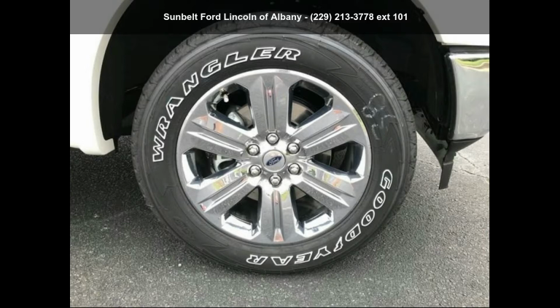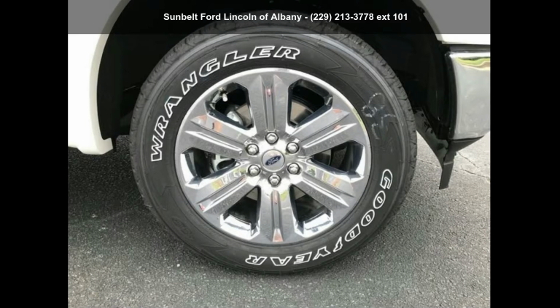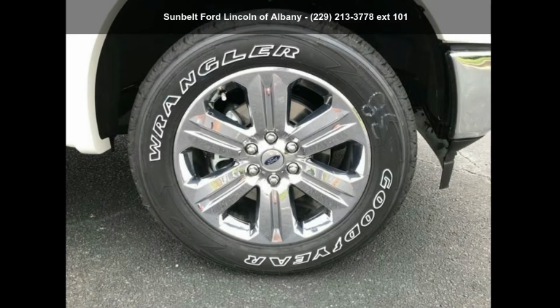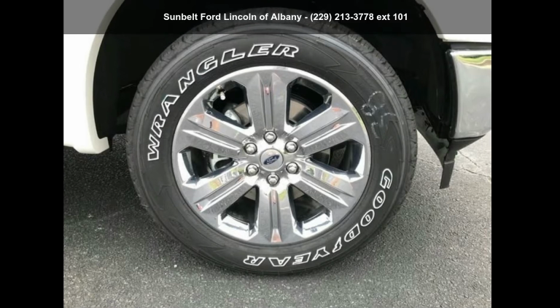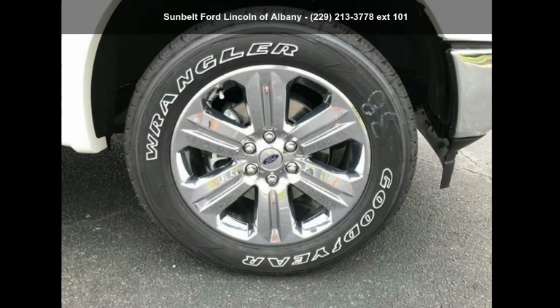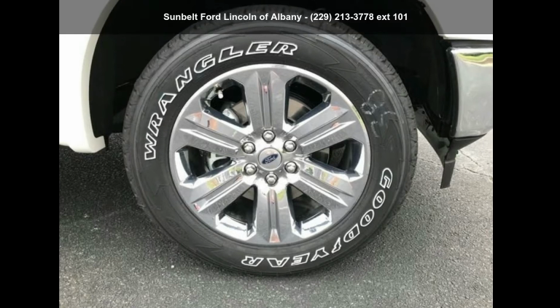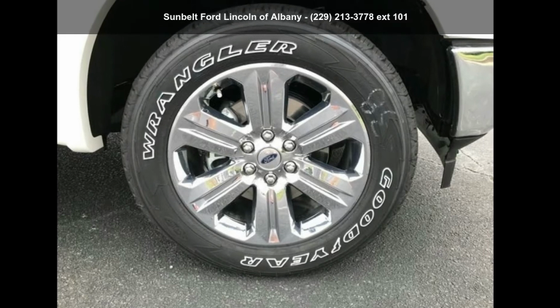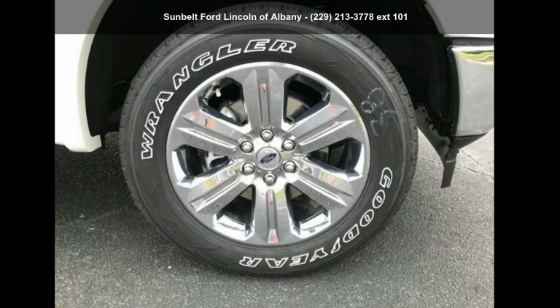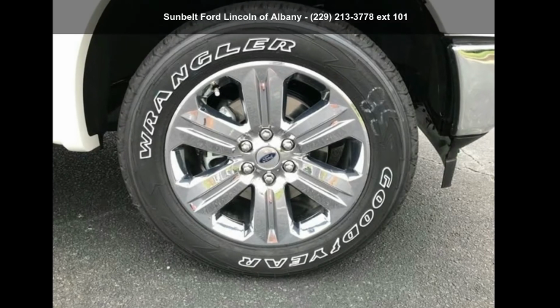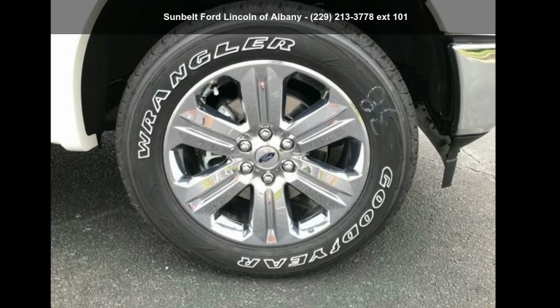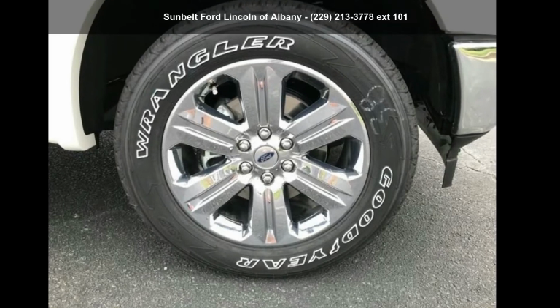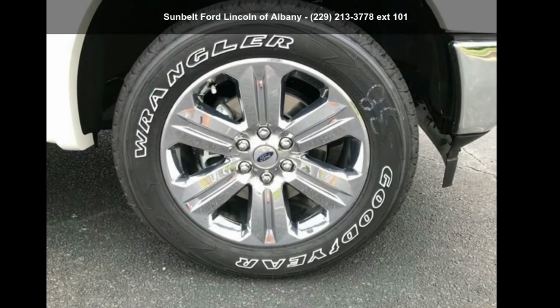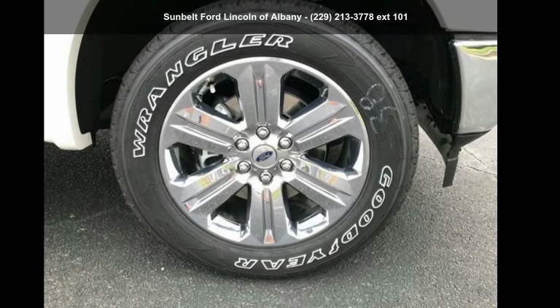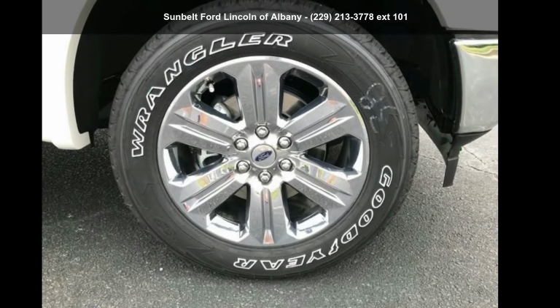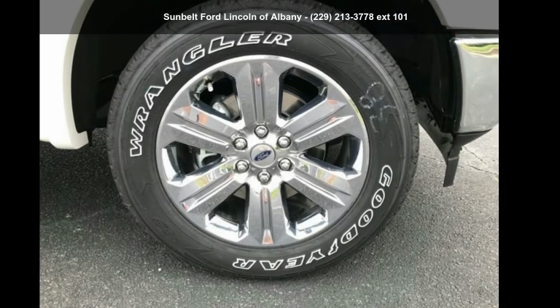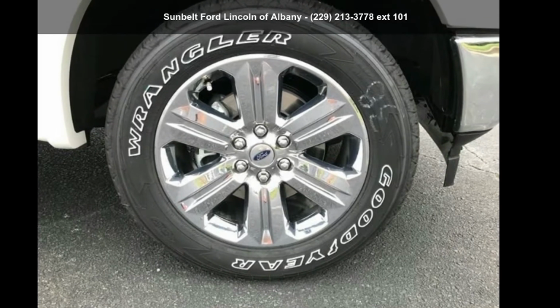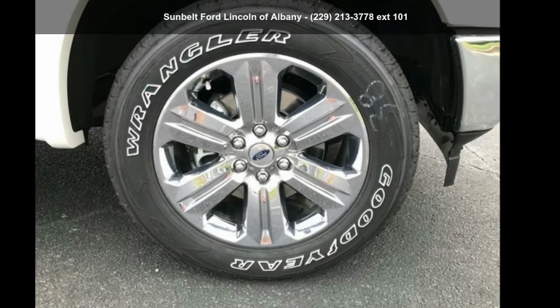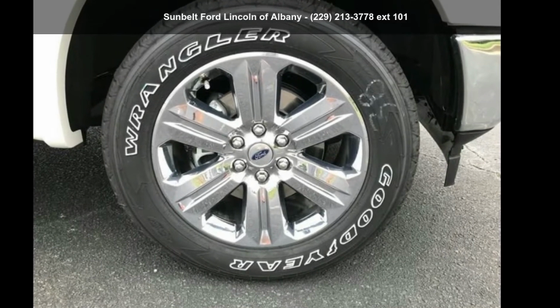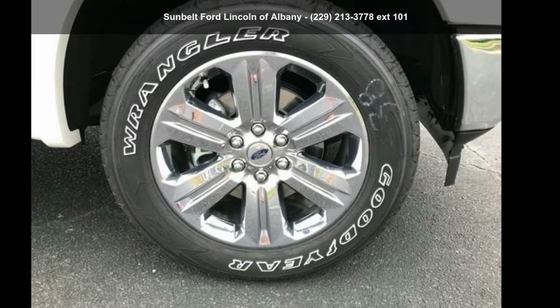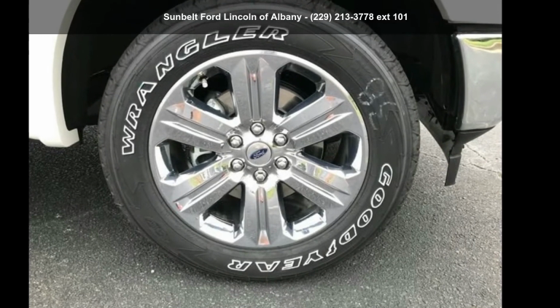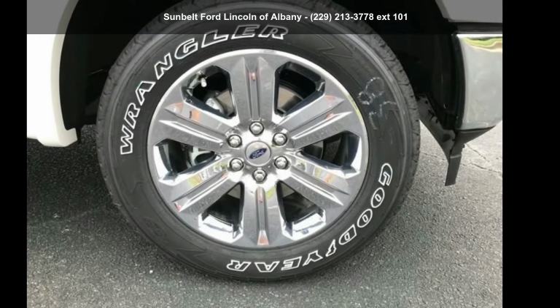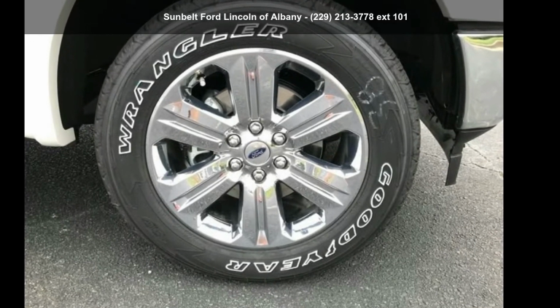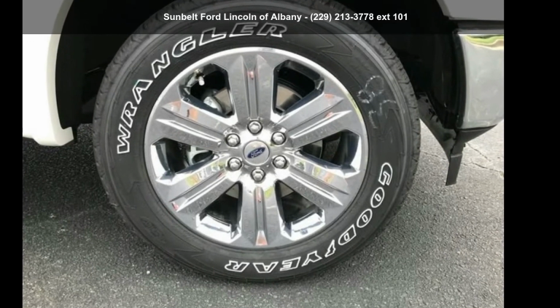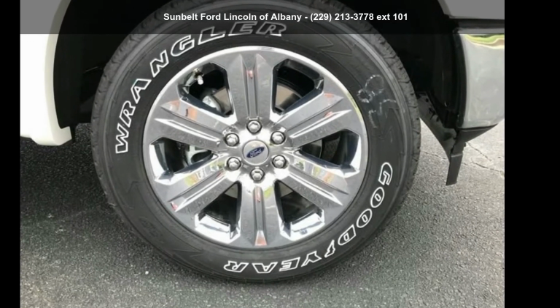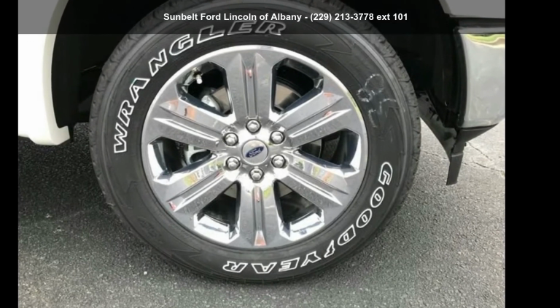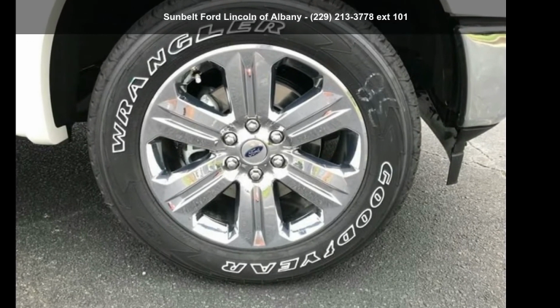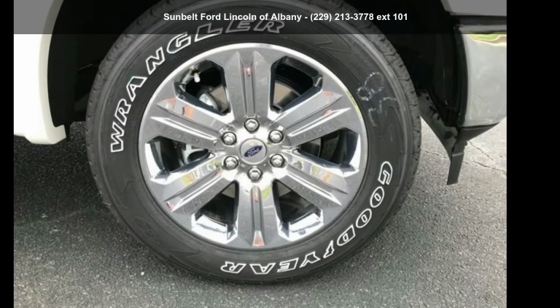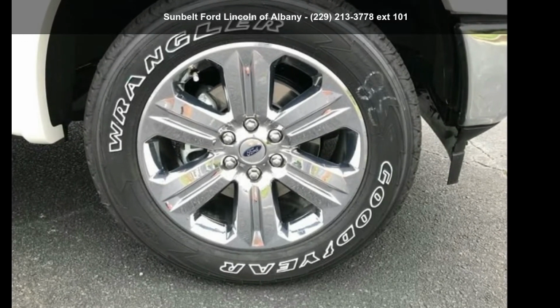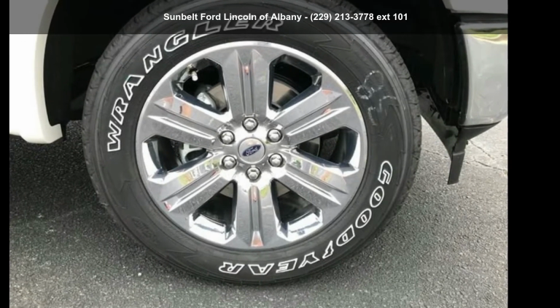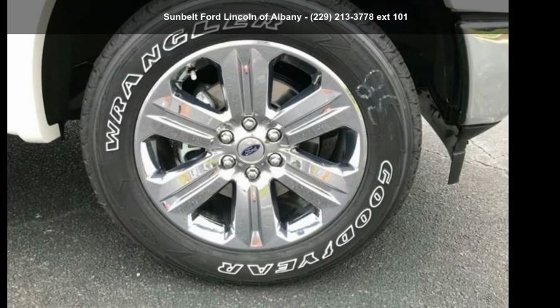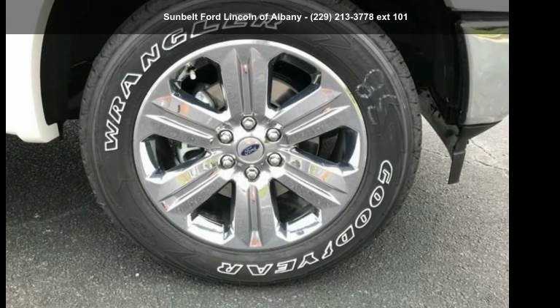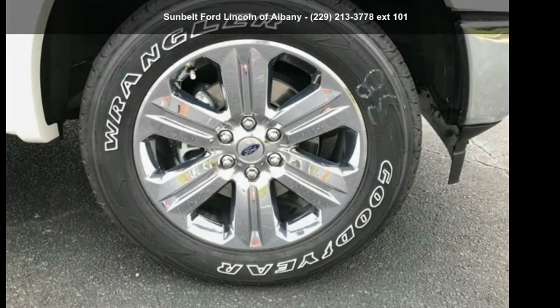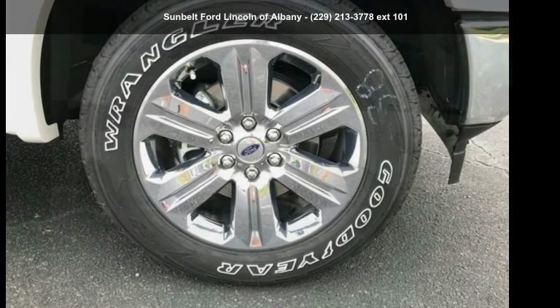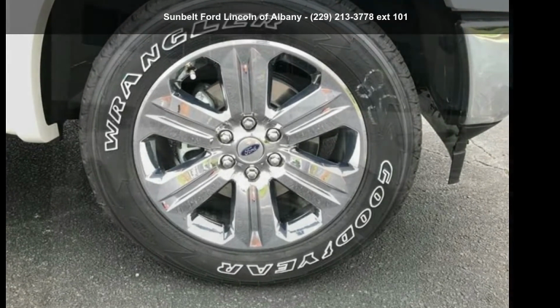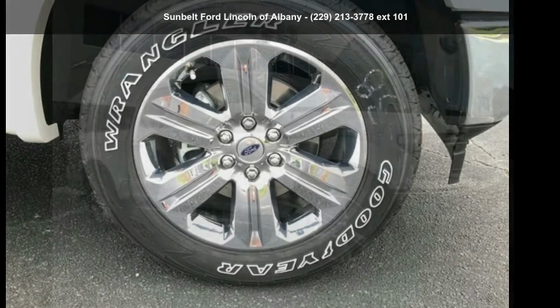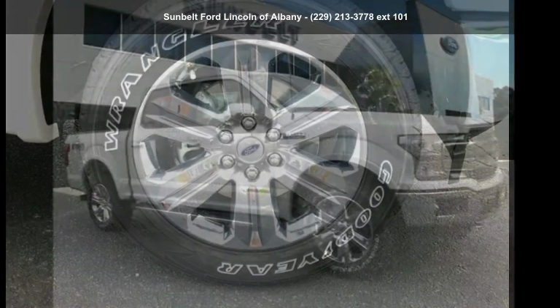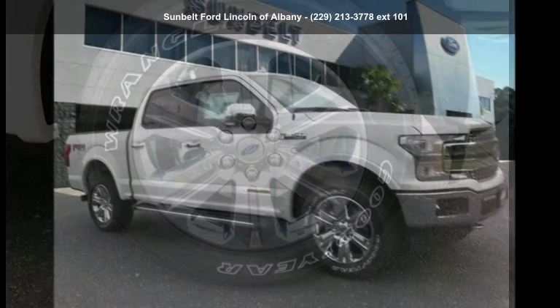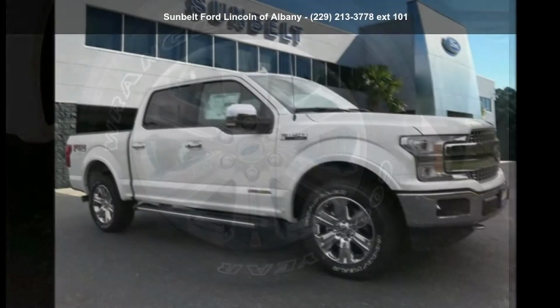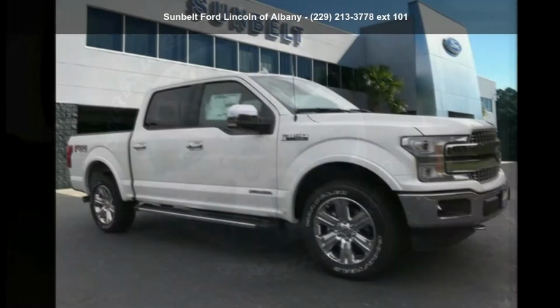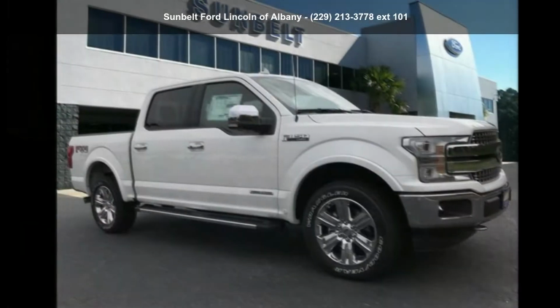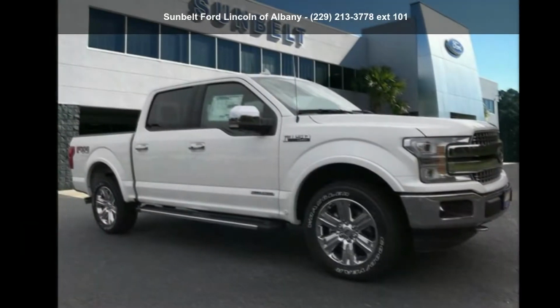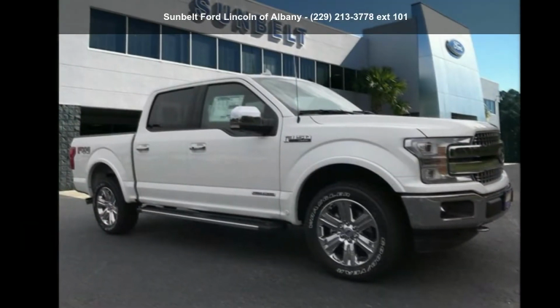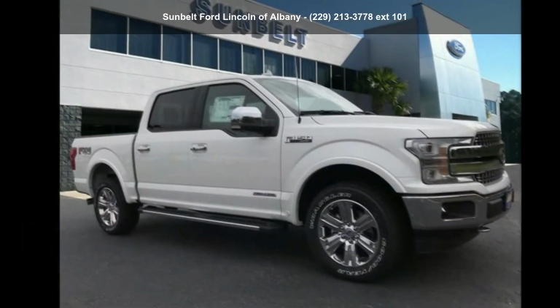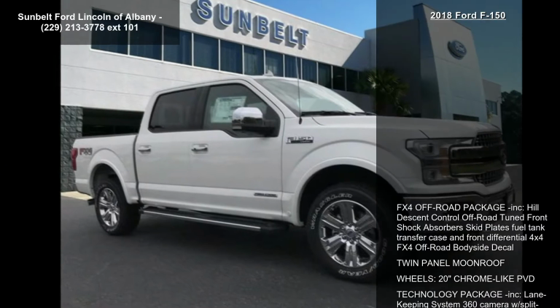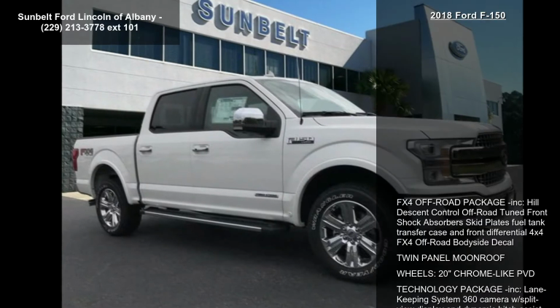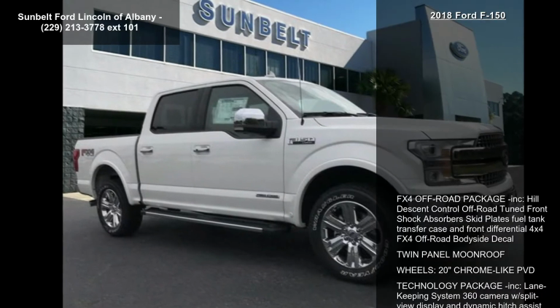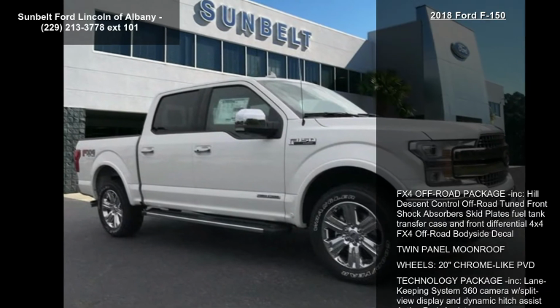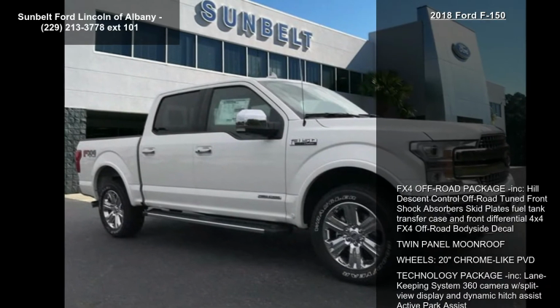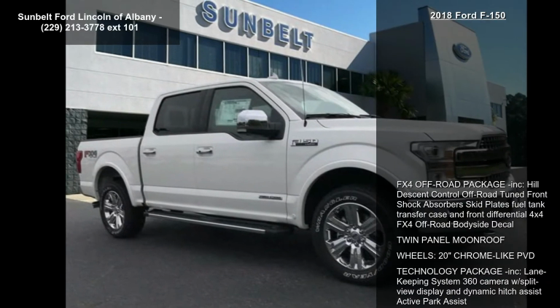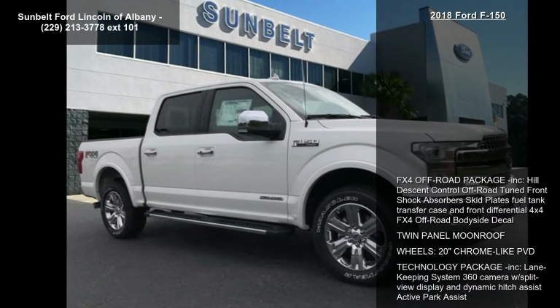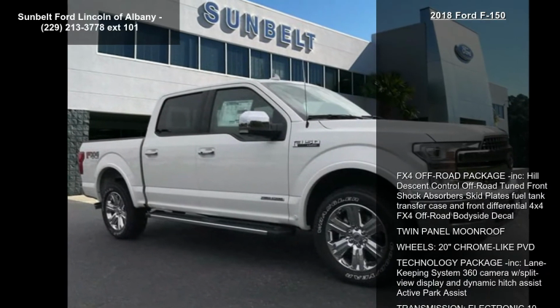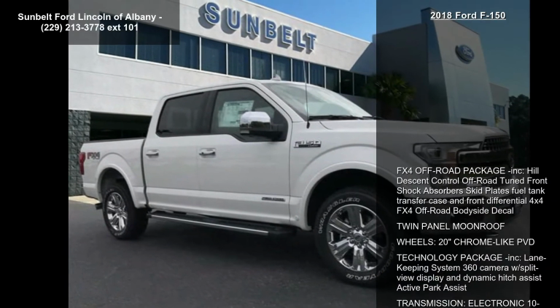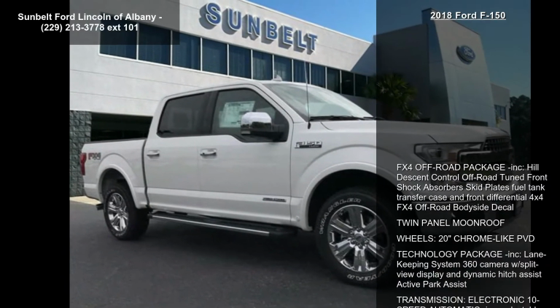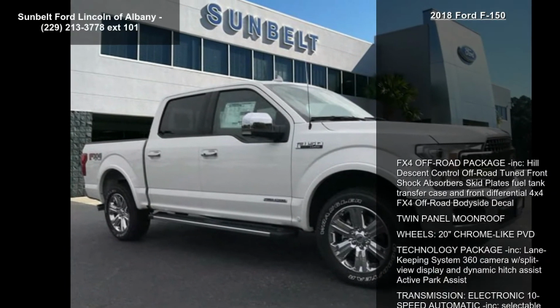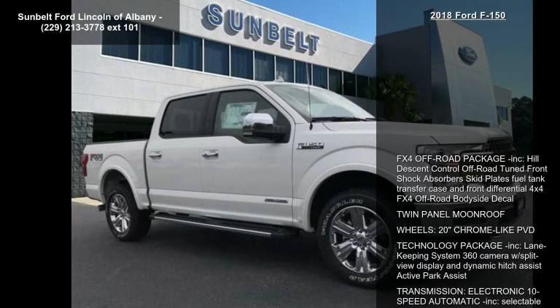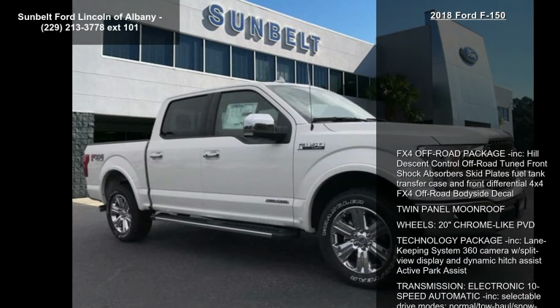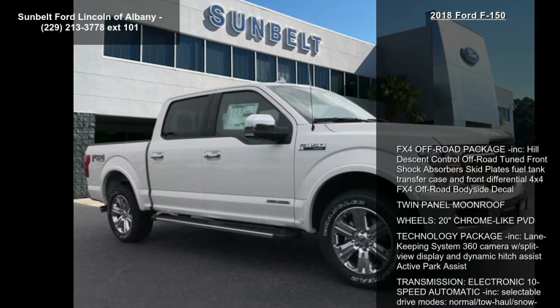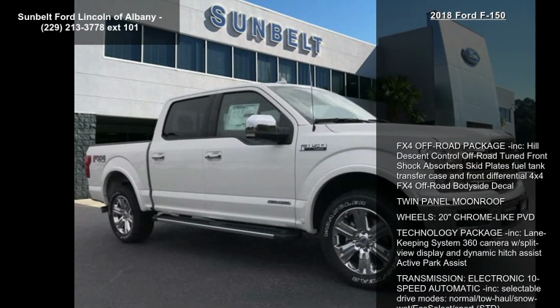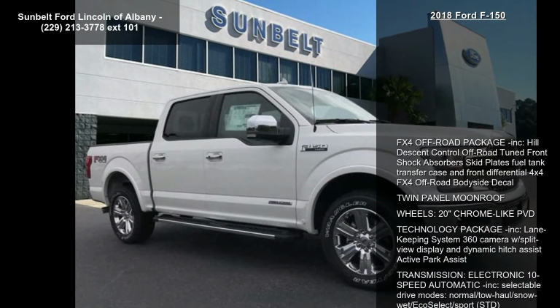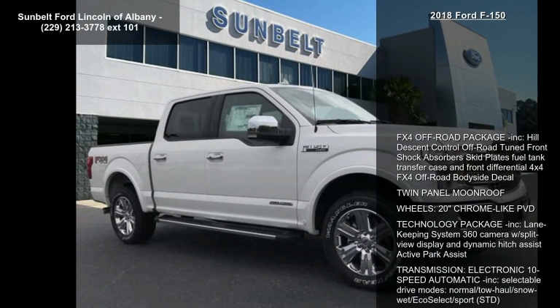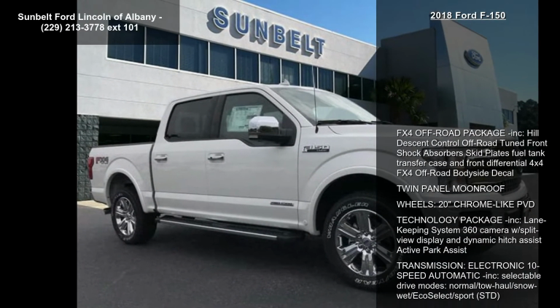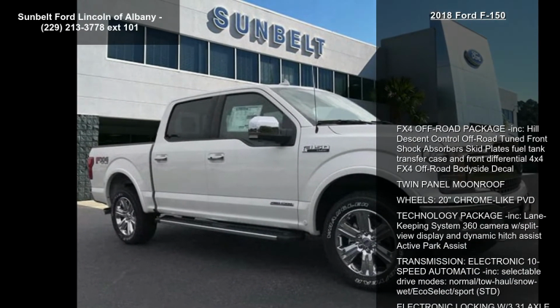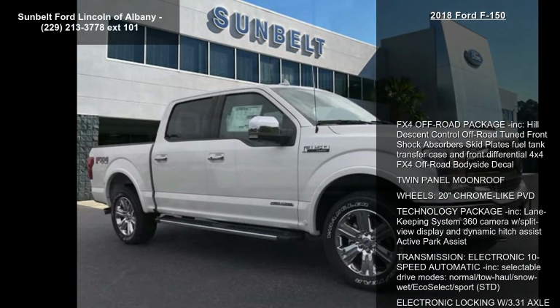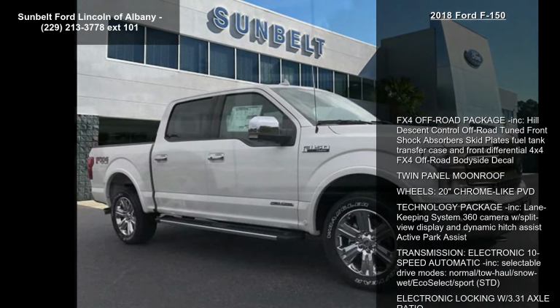Arrive in style with this Ford 2018 F-150. If you are looking for an automobile with great features, look no further.